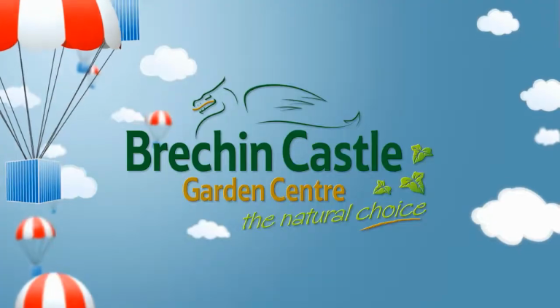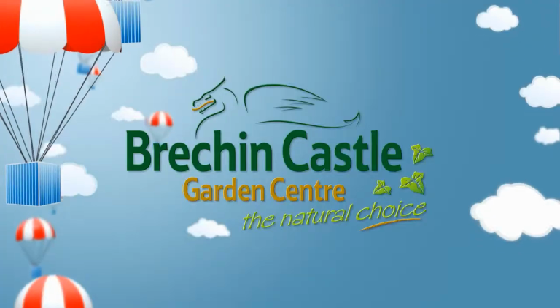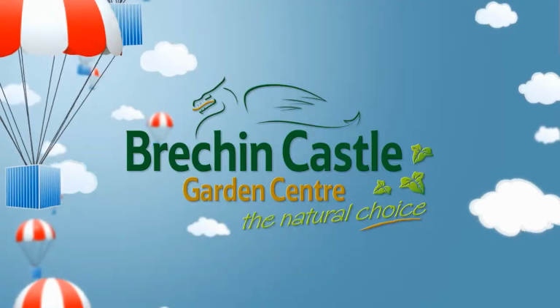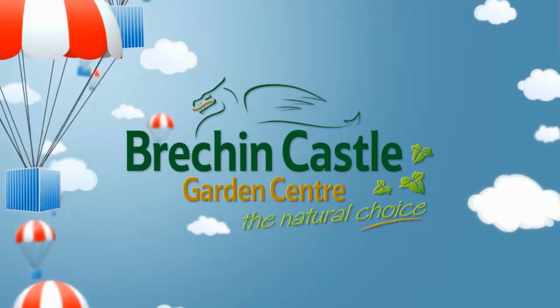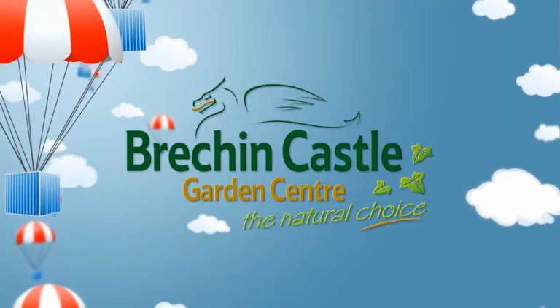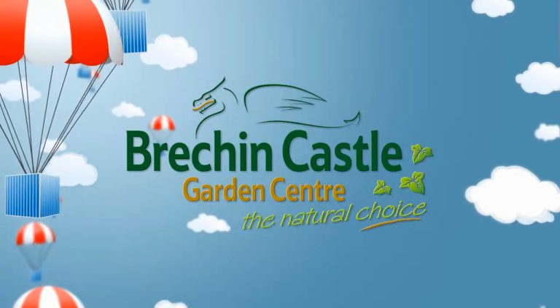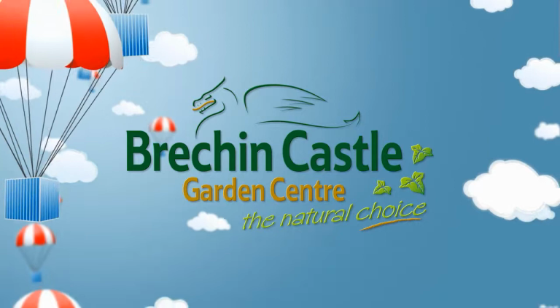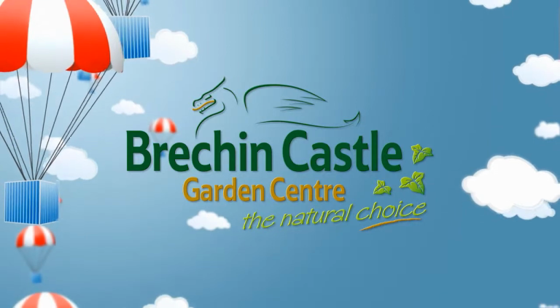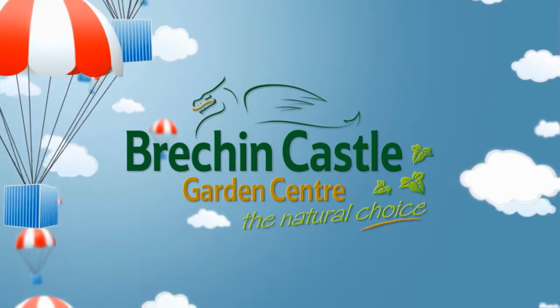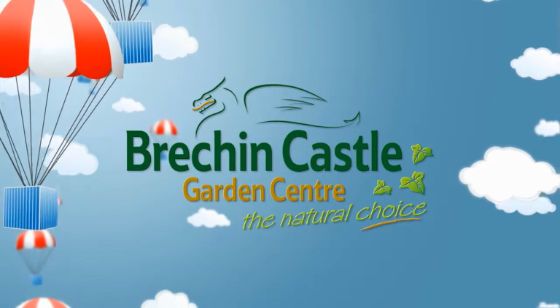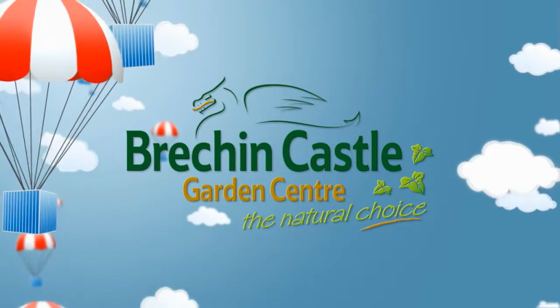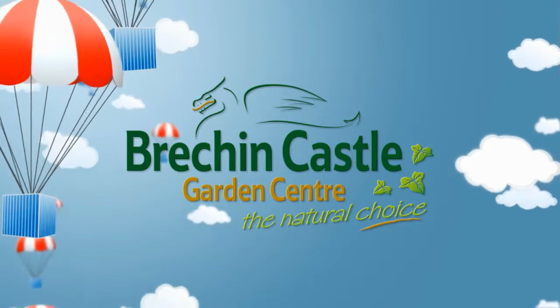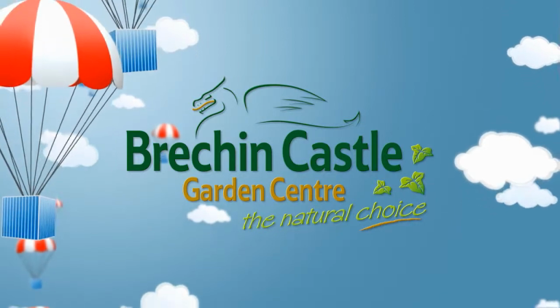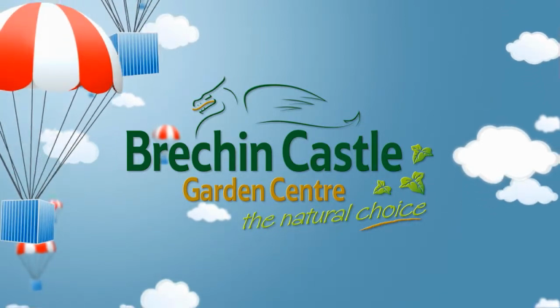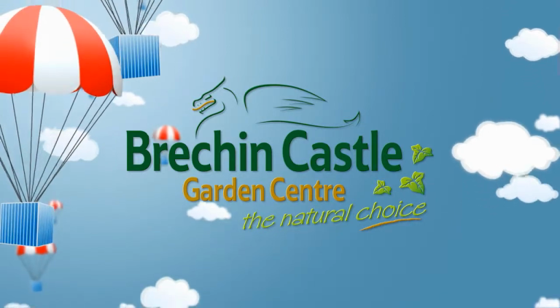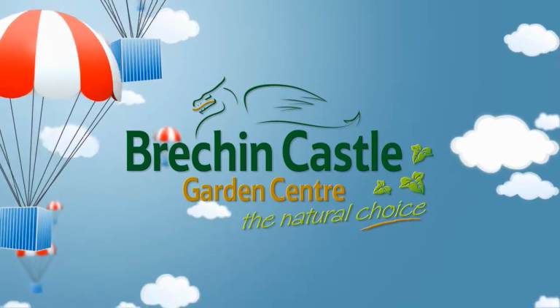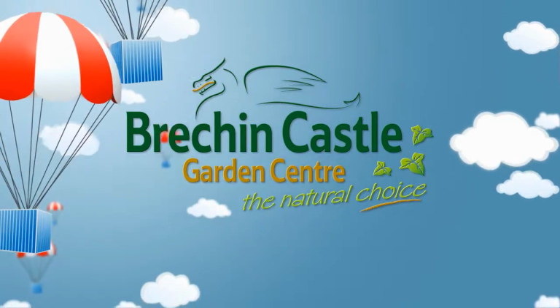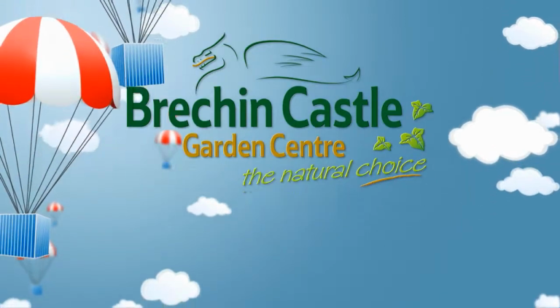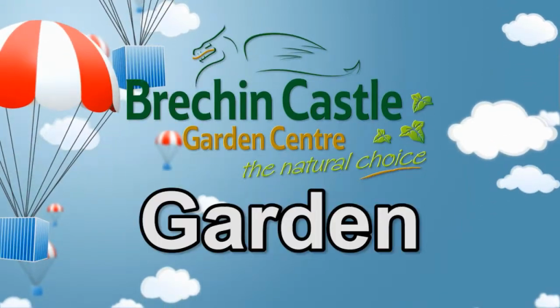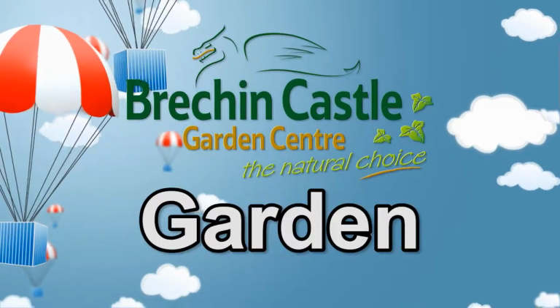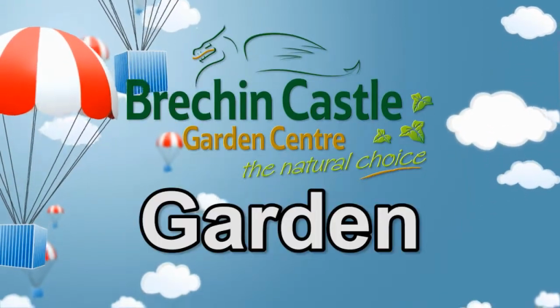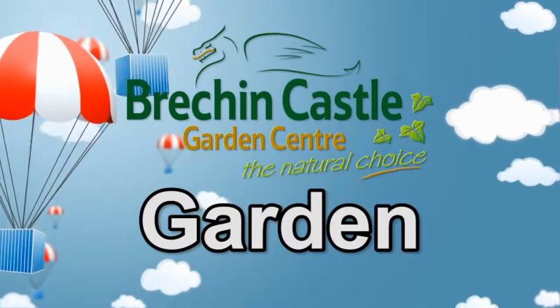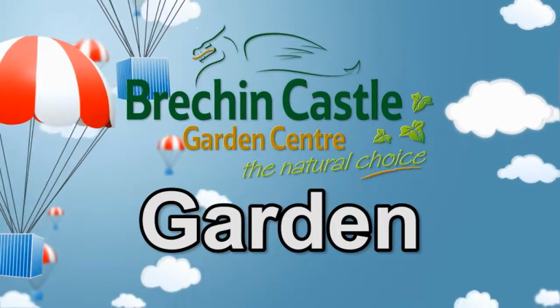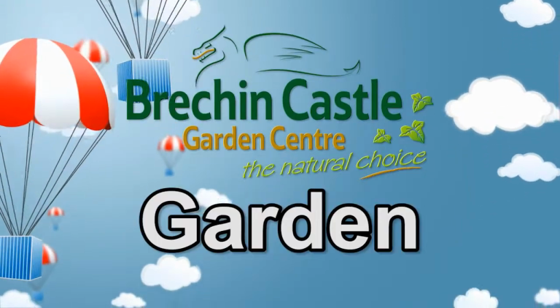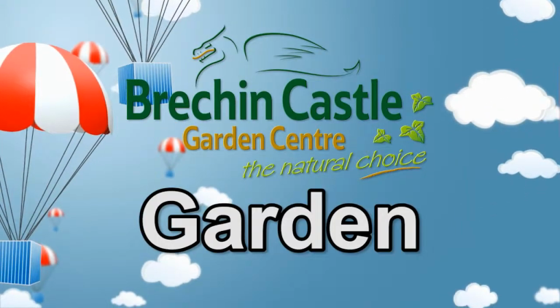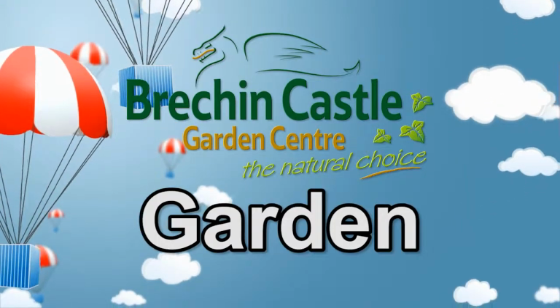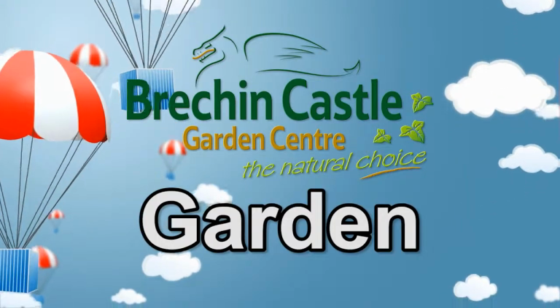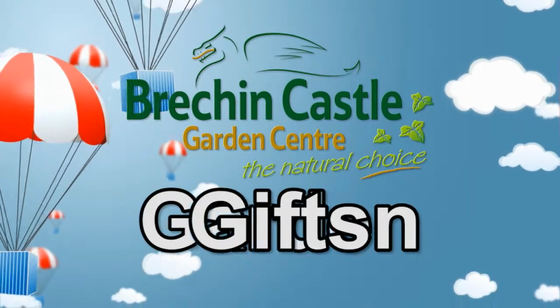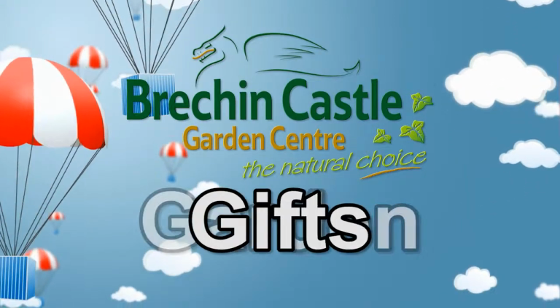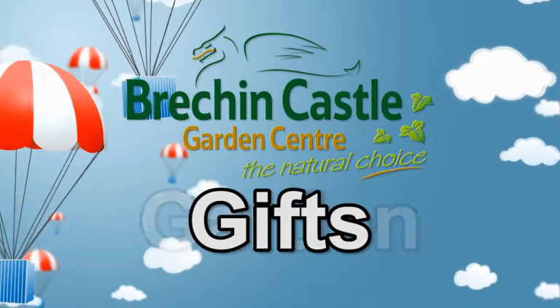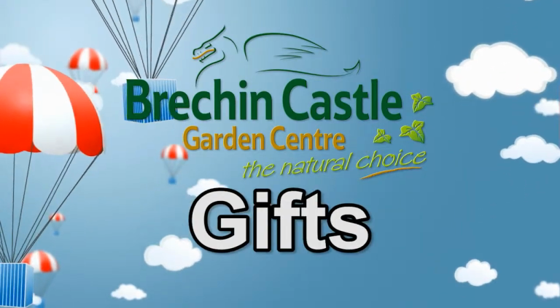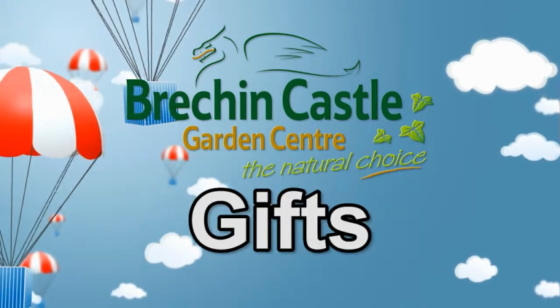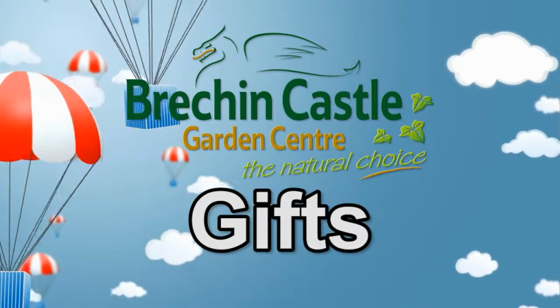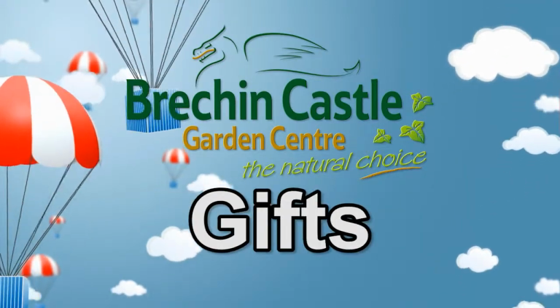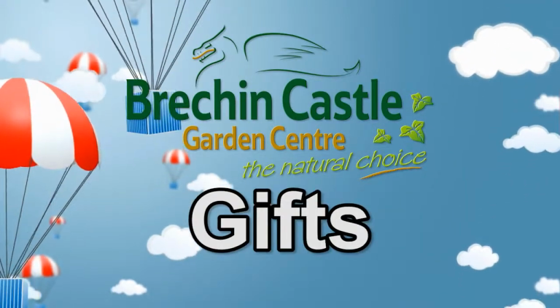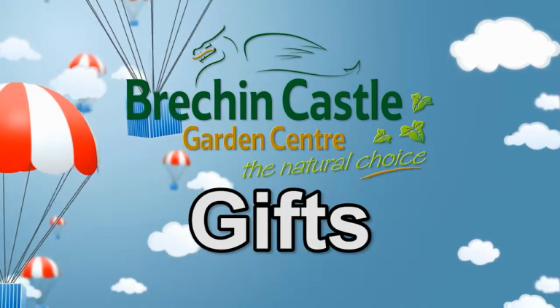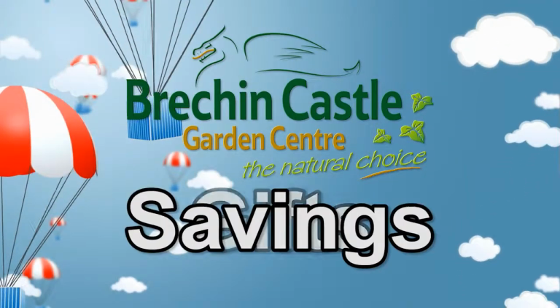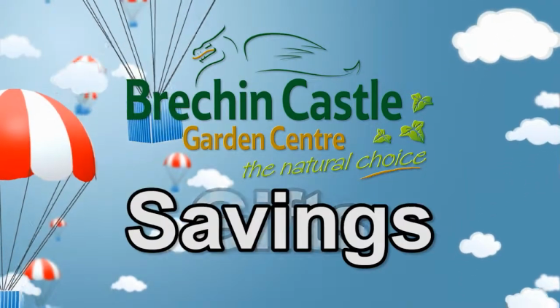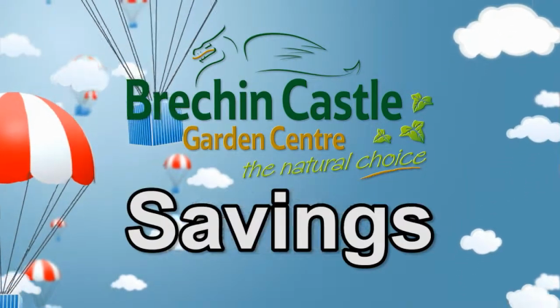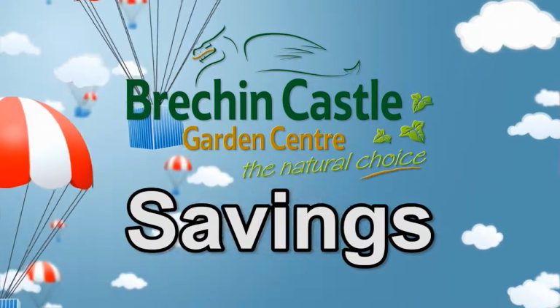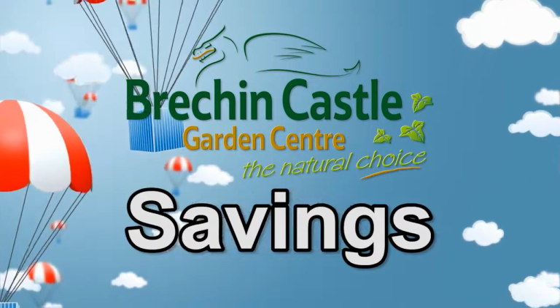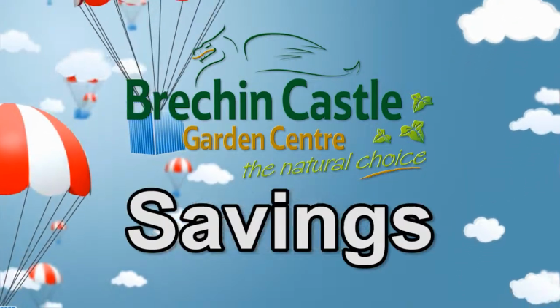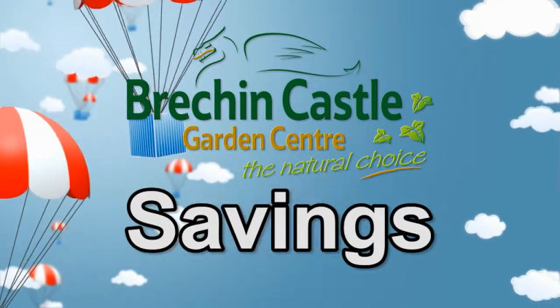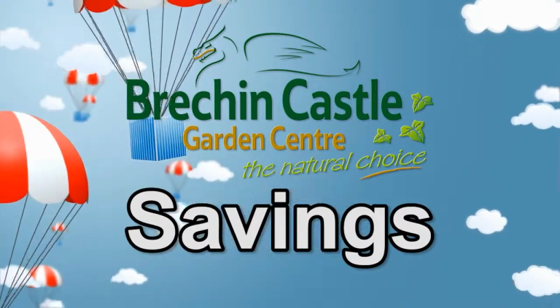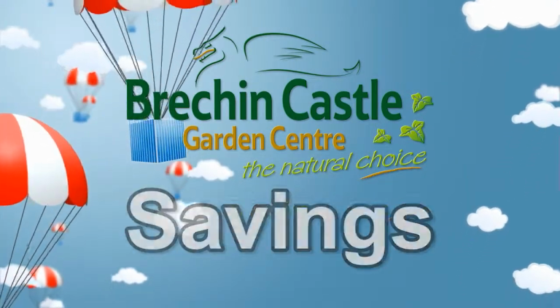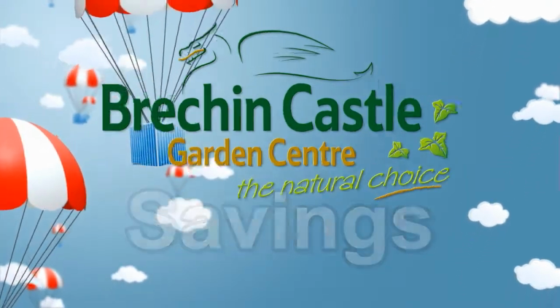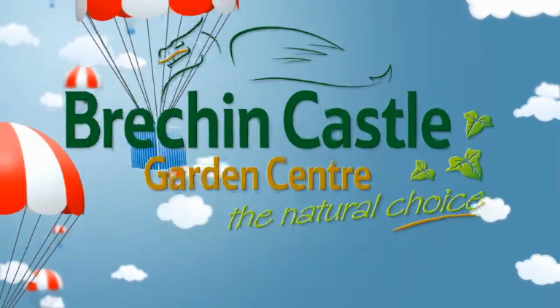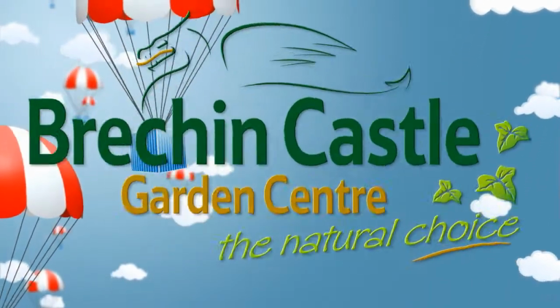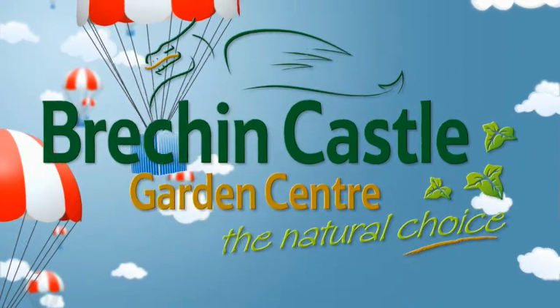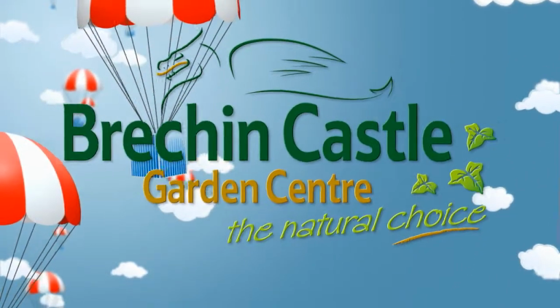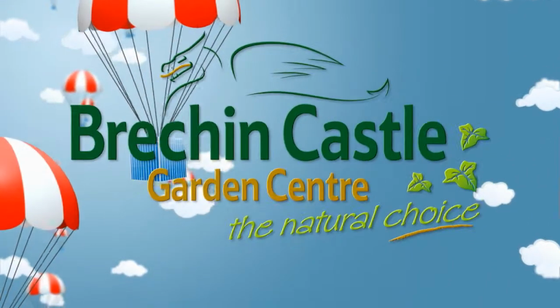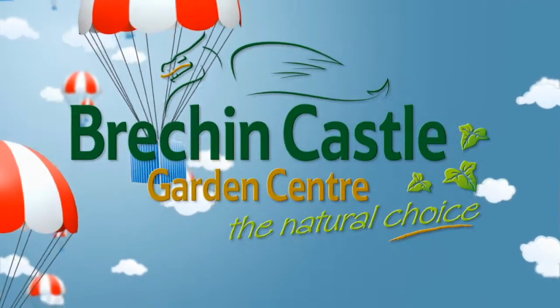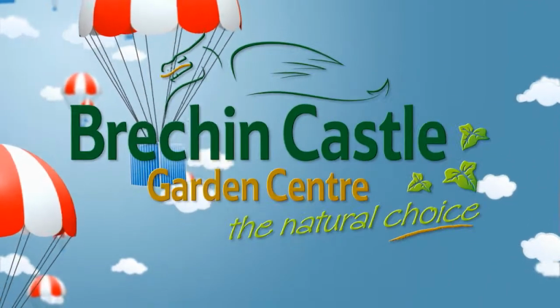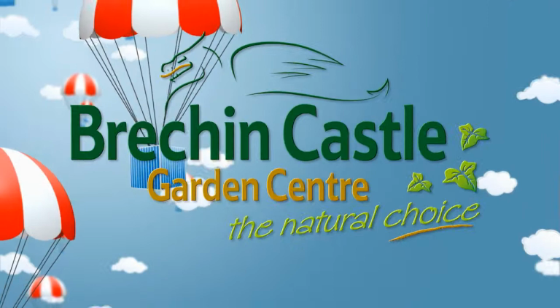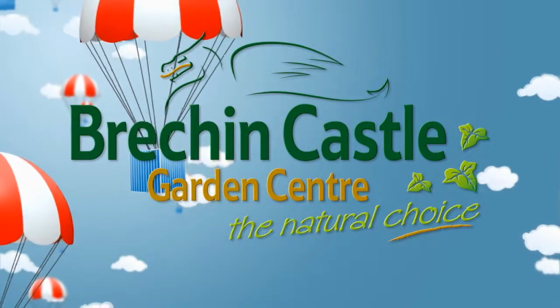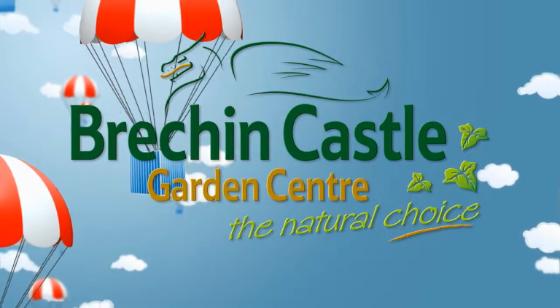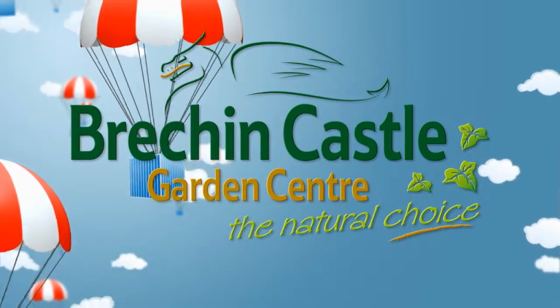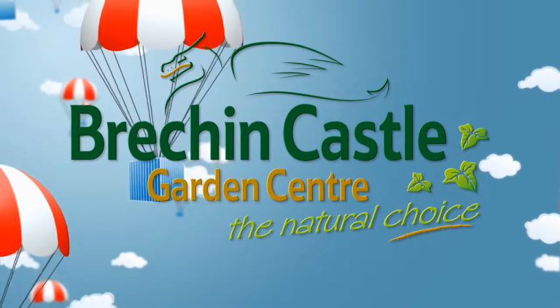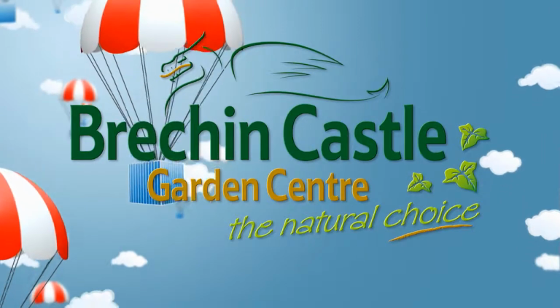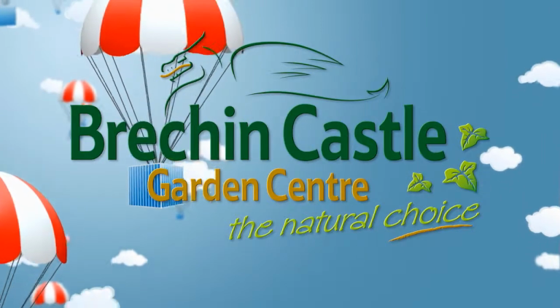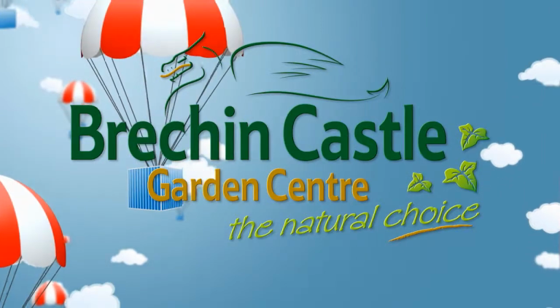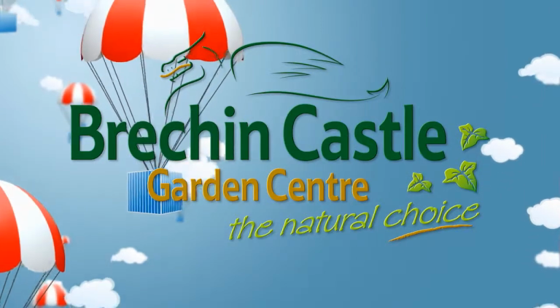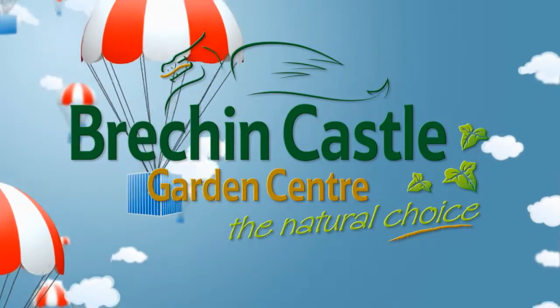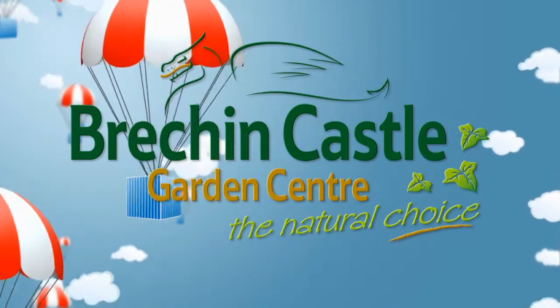Brechin Castle Garden Centre — for your garden, for gifts, for savings. It's the natural choice this winter.